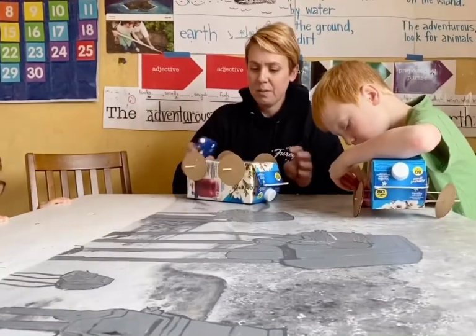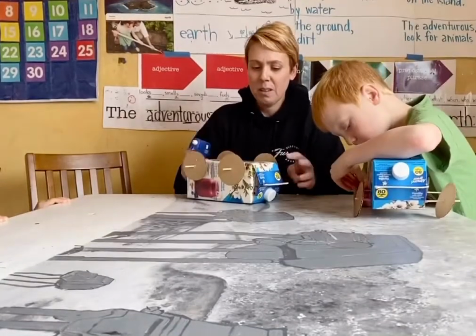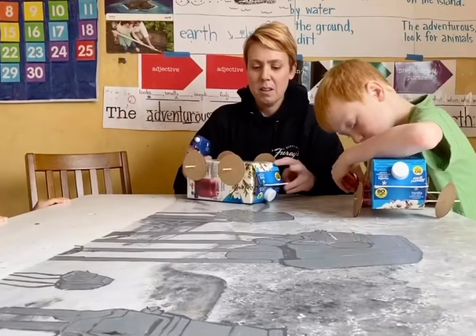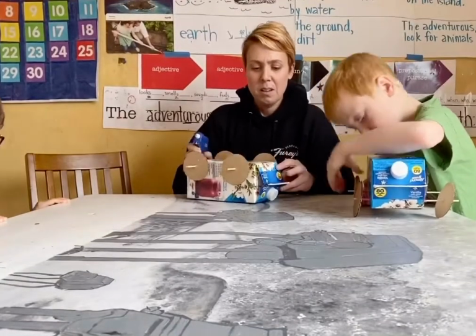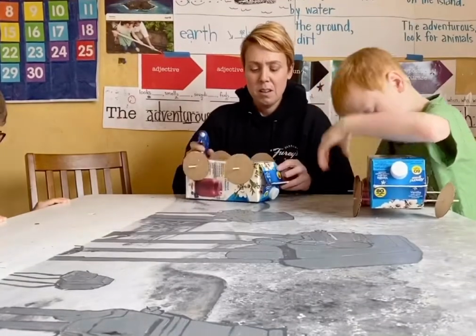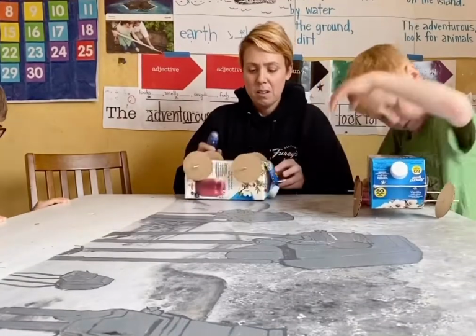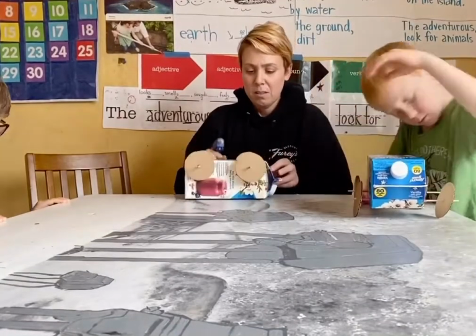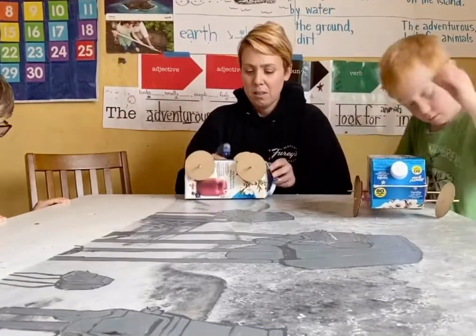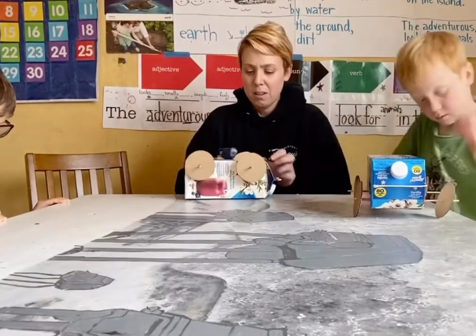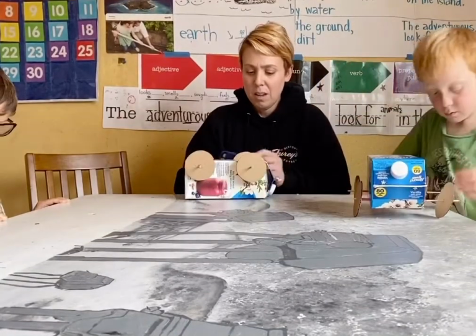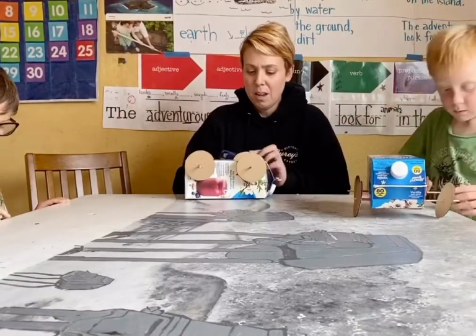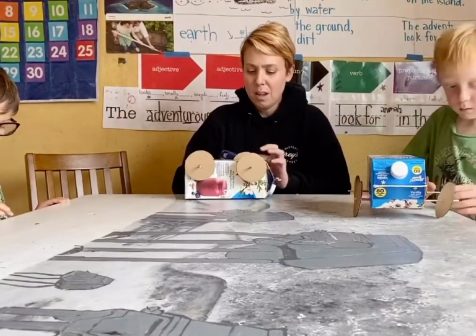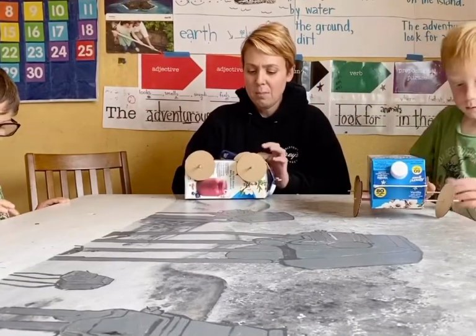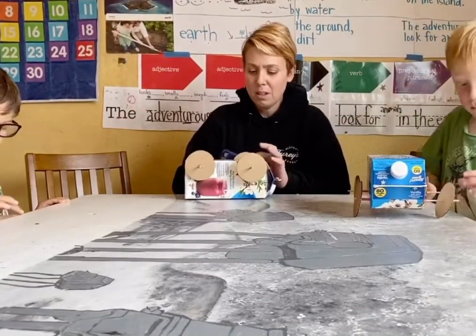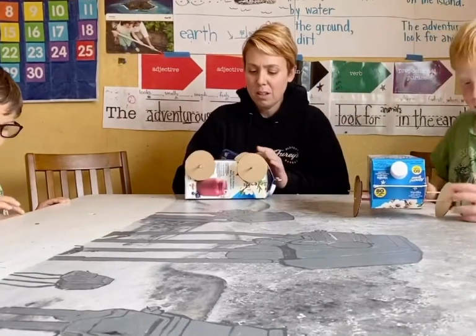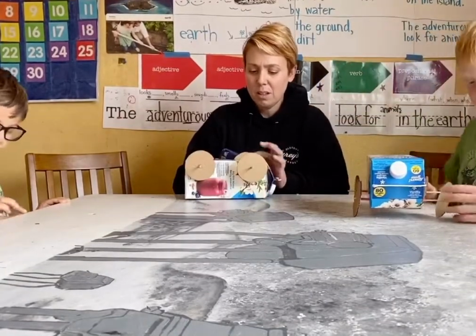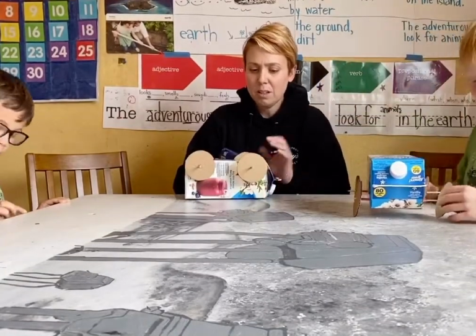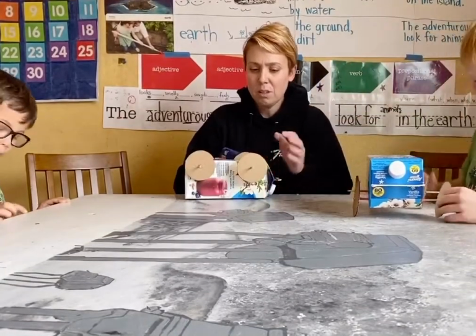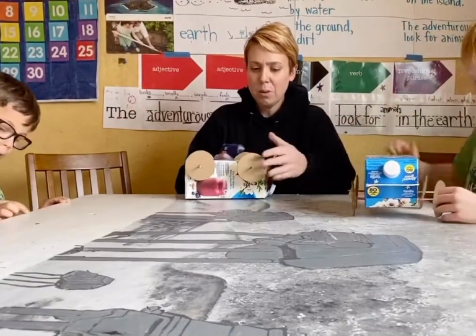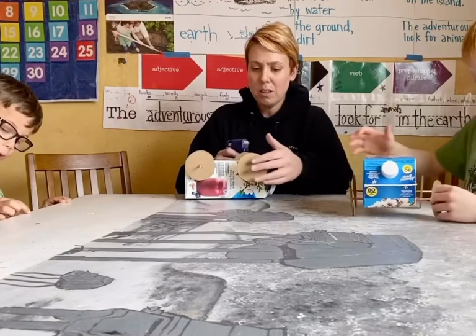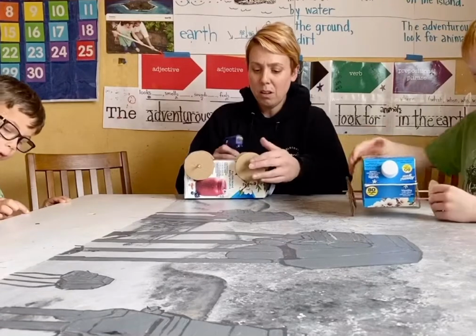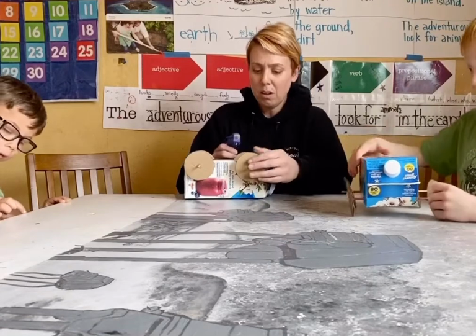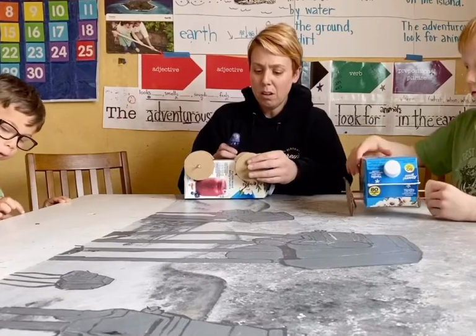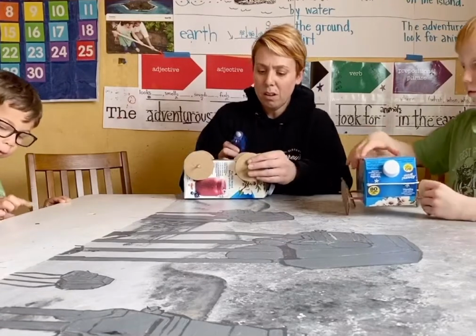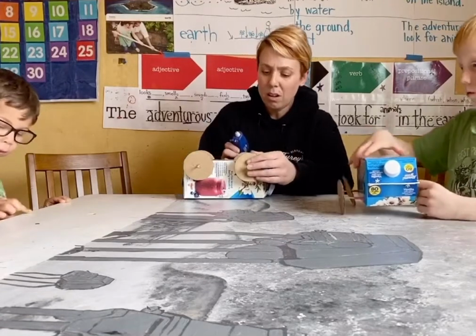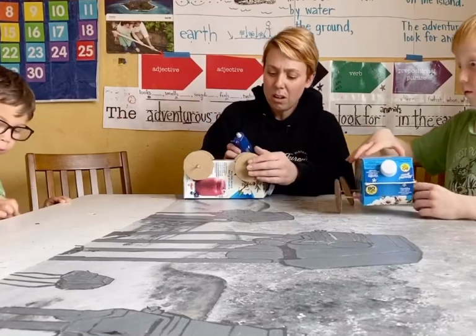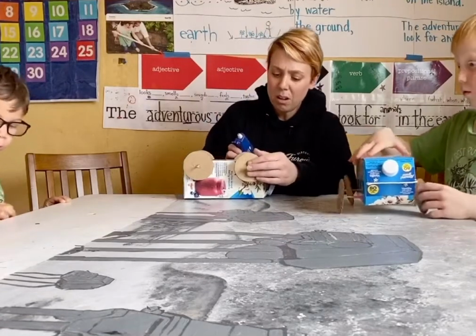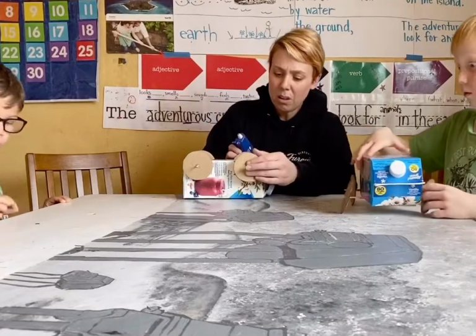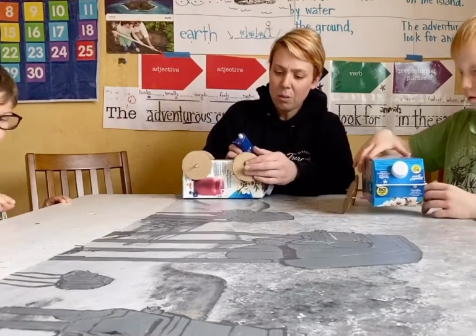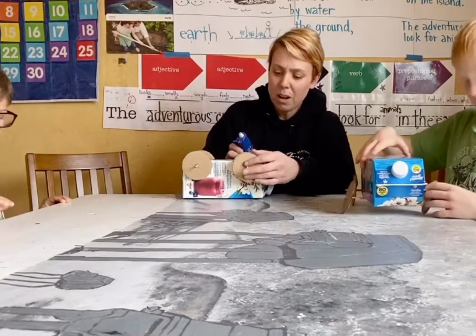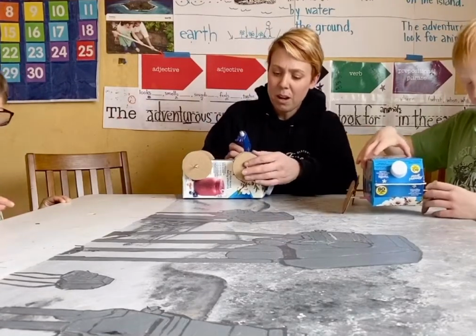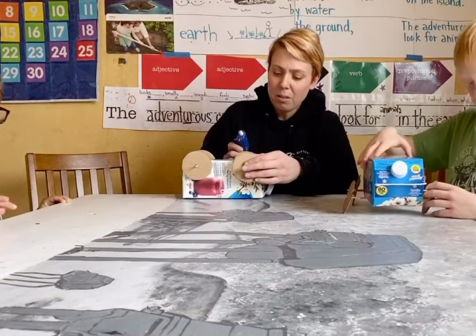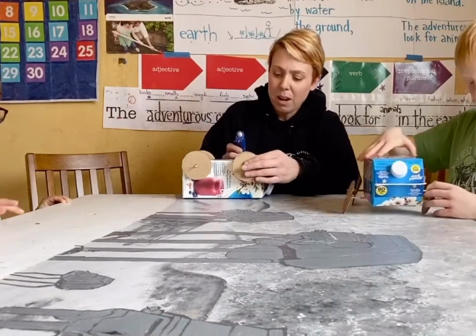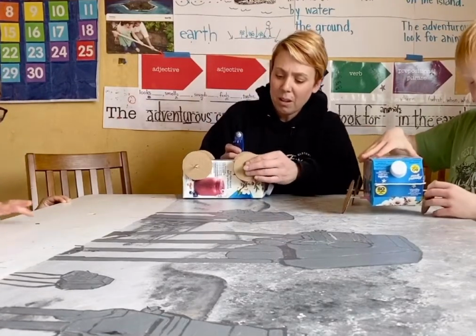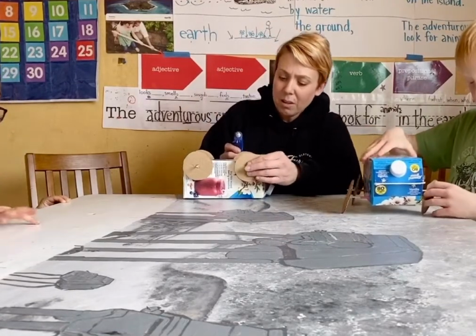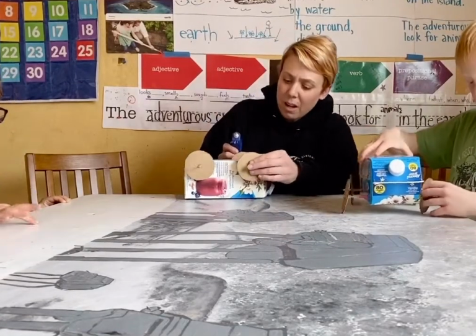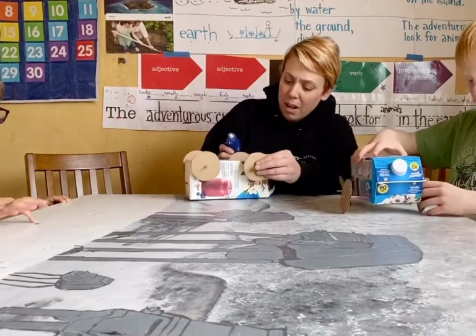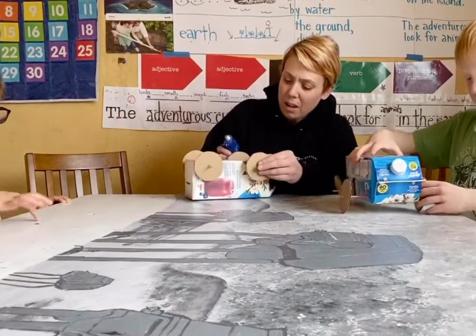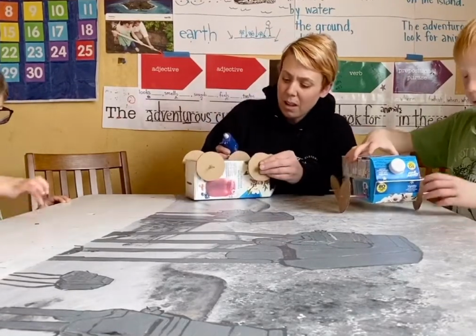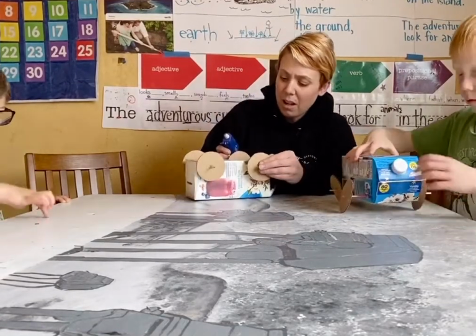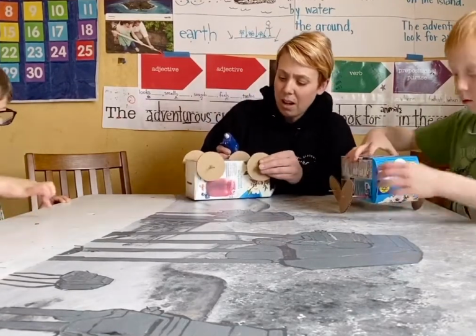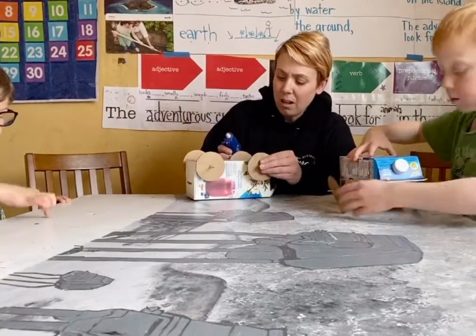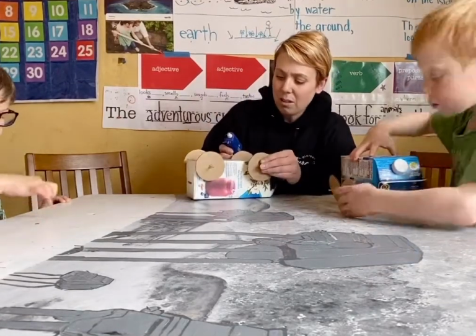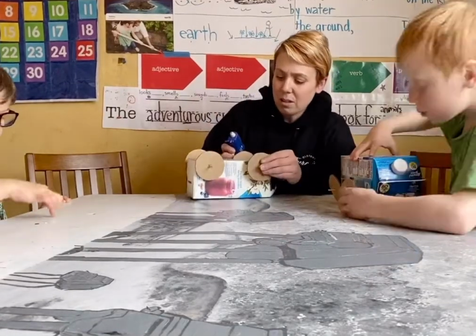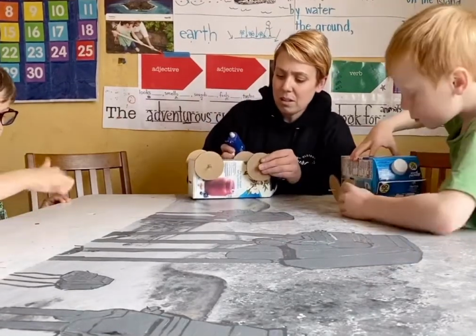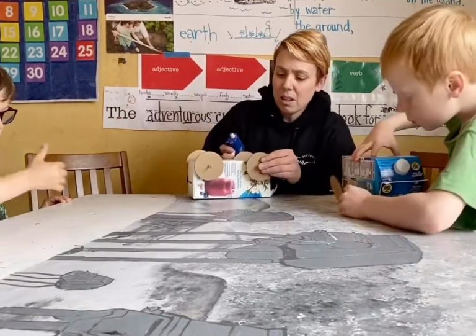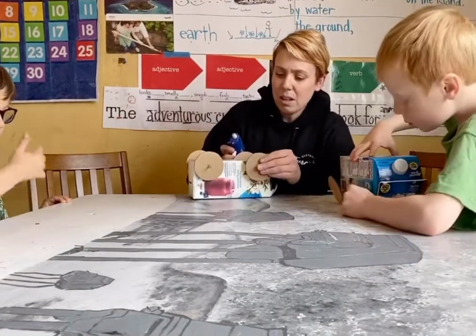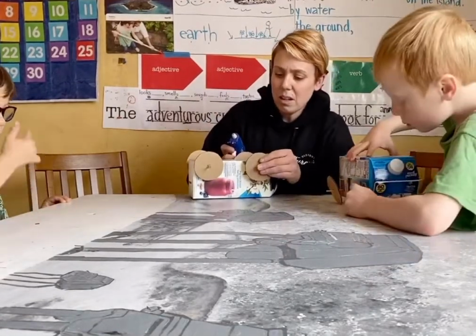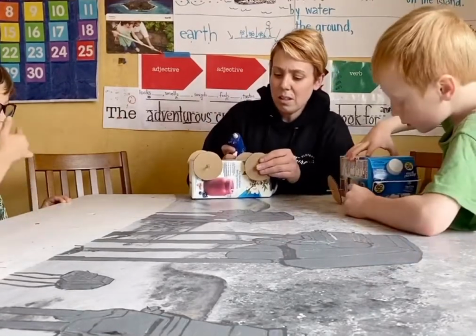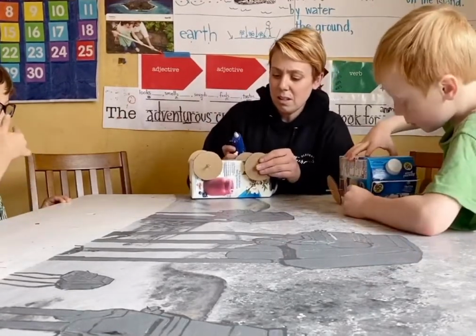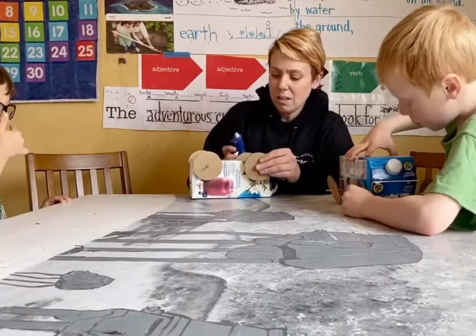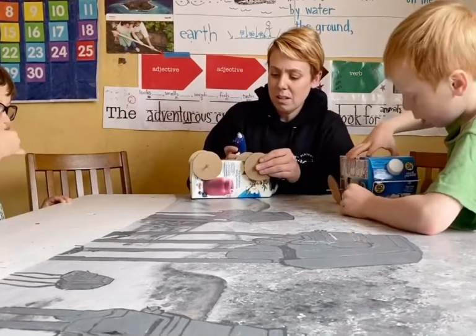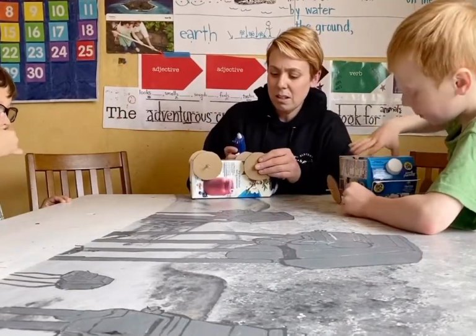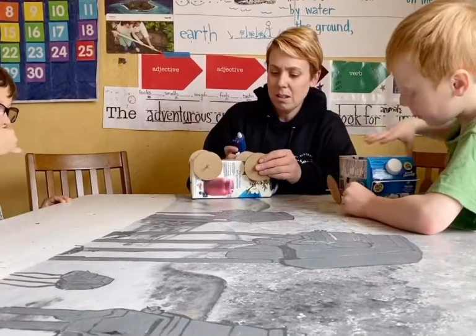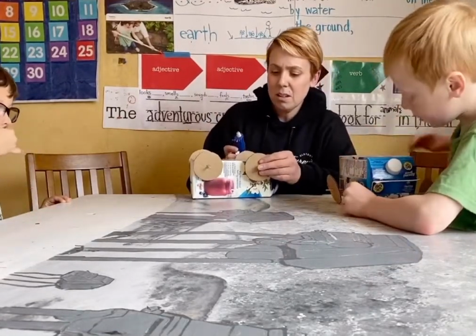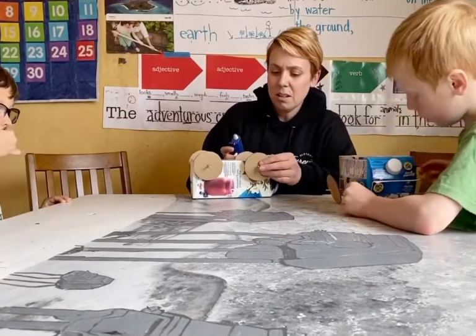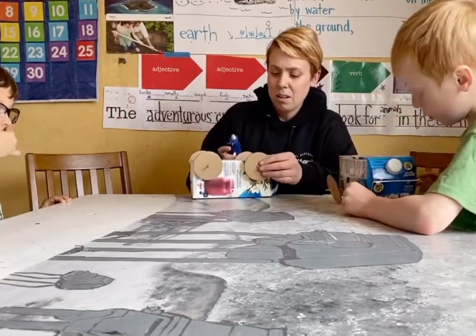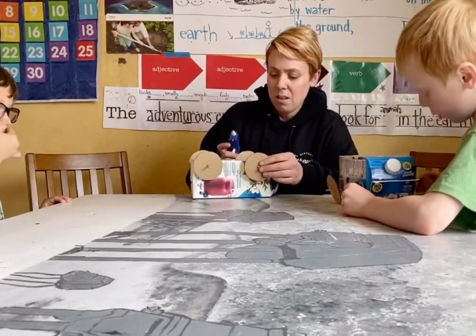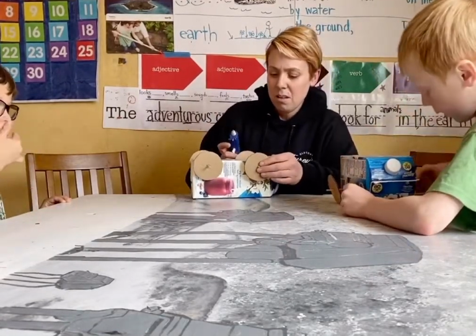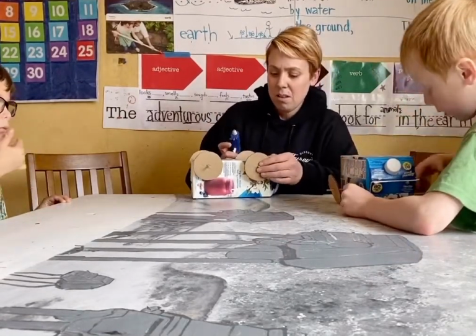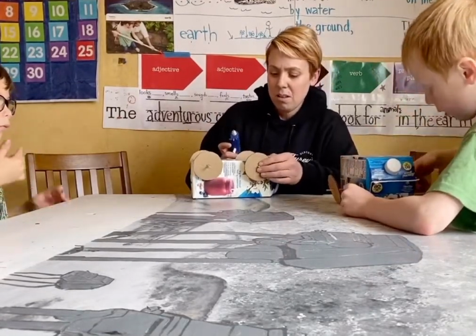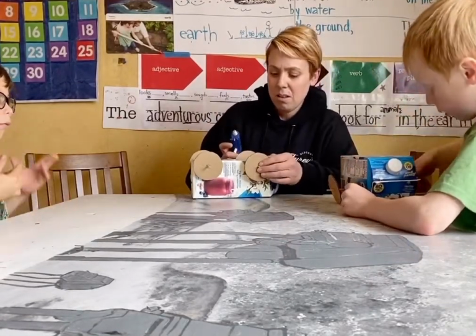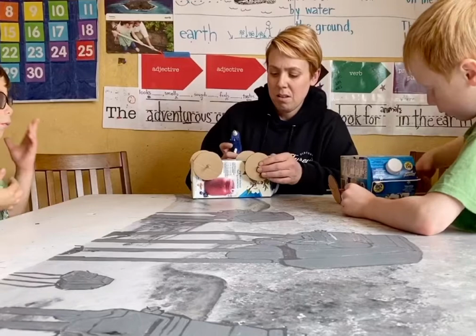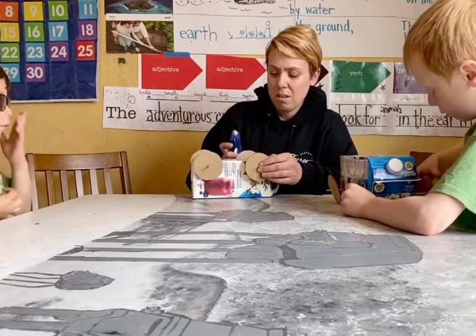I'm just going to squeeze hot glue all the way around the outside.